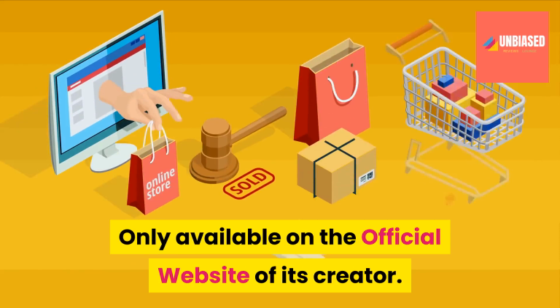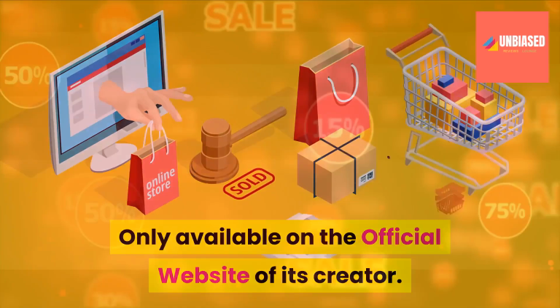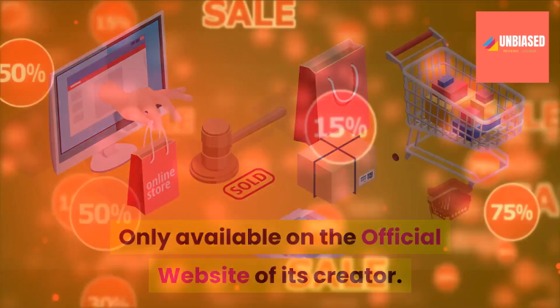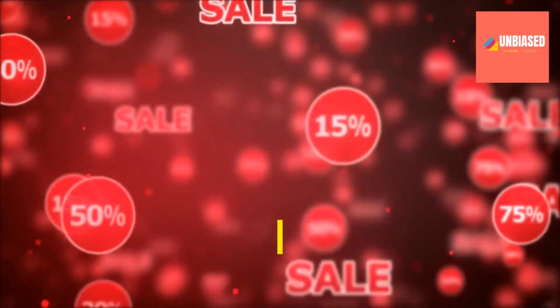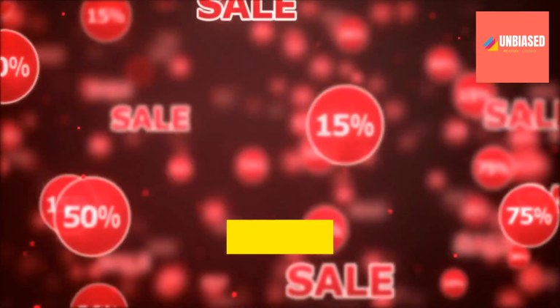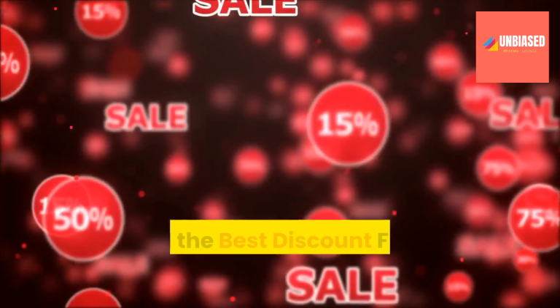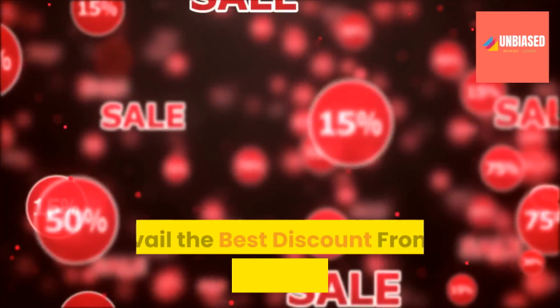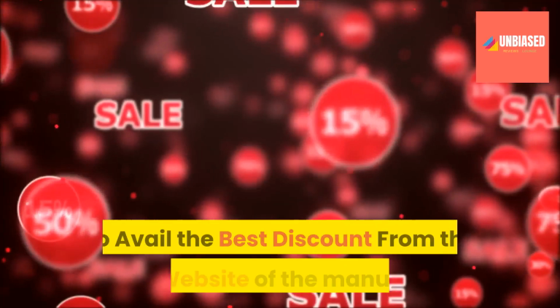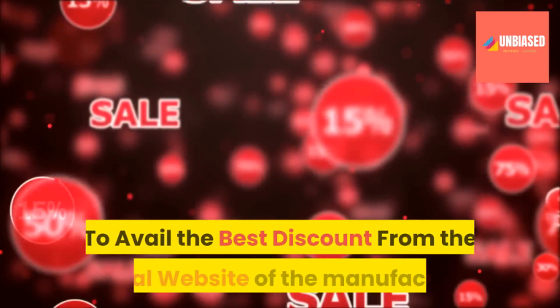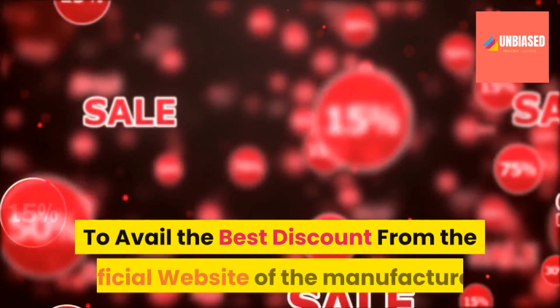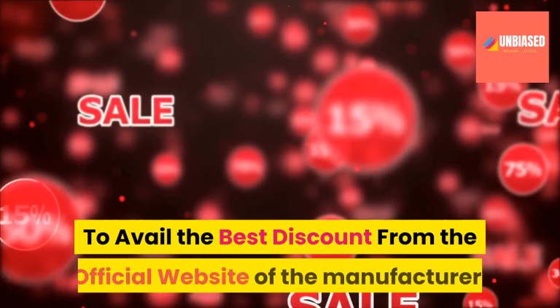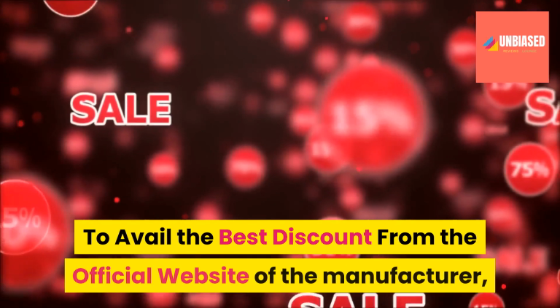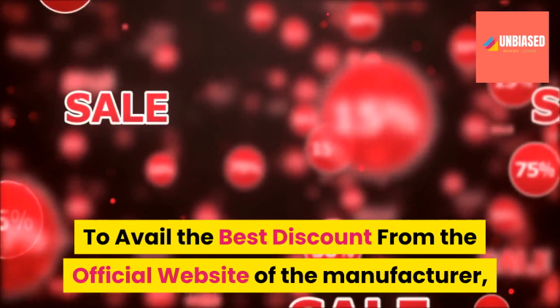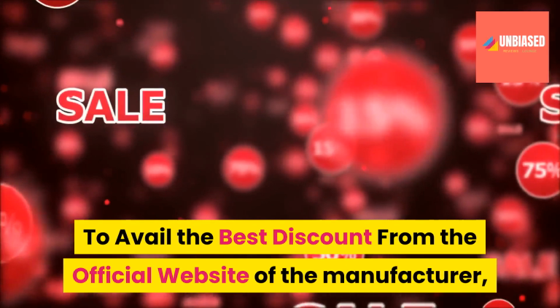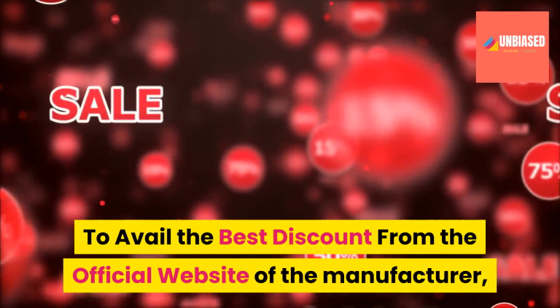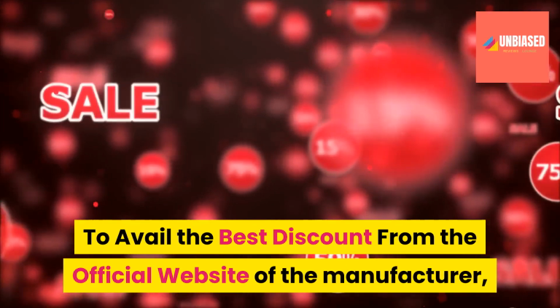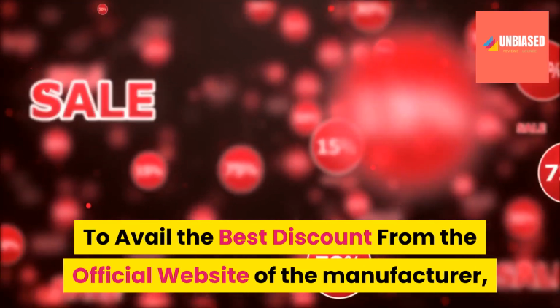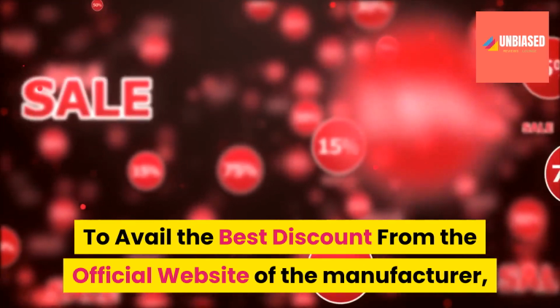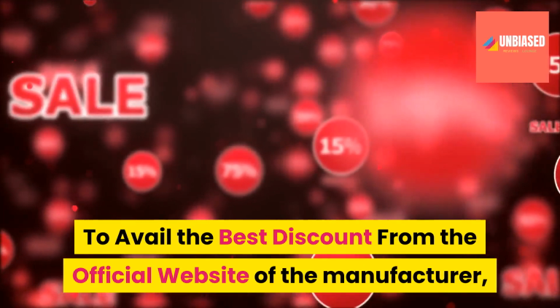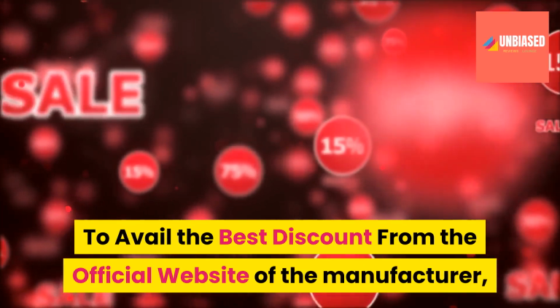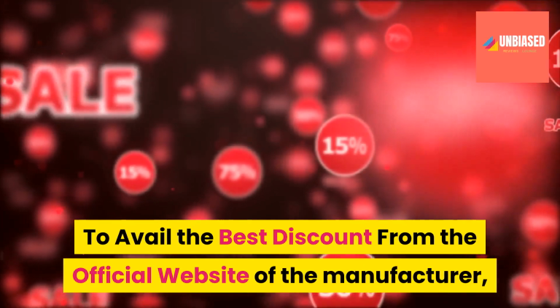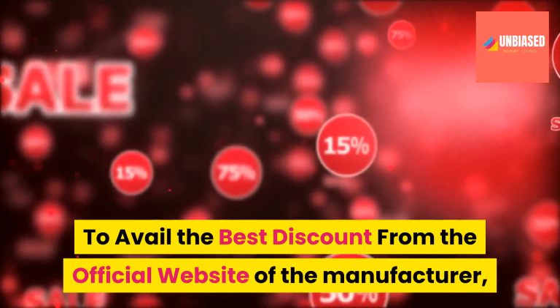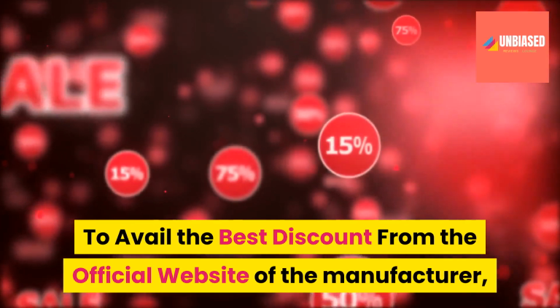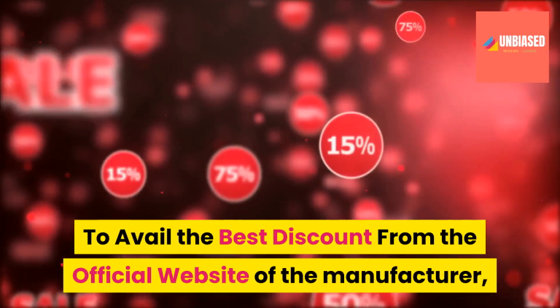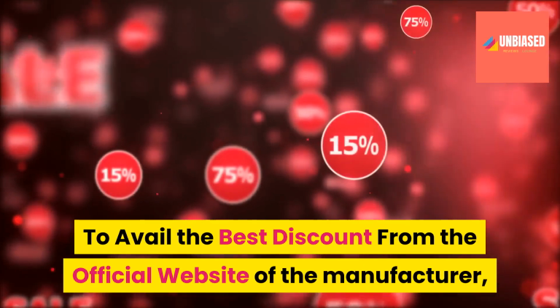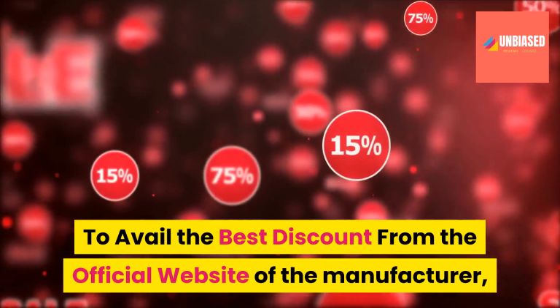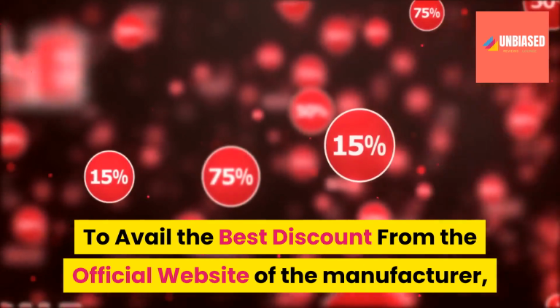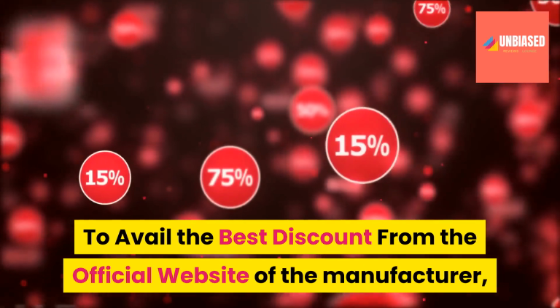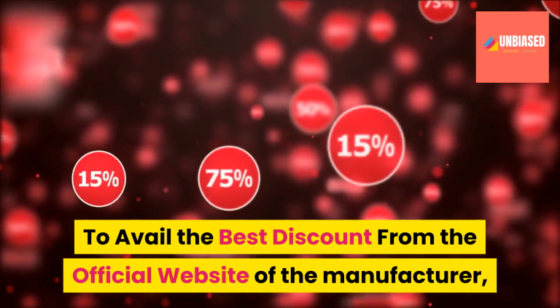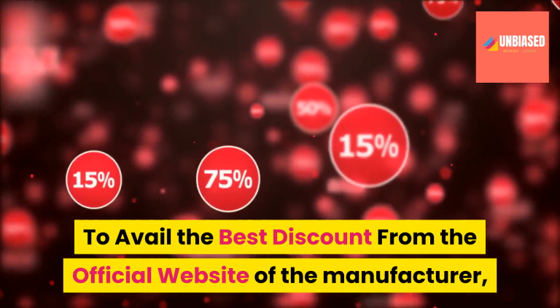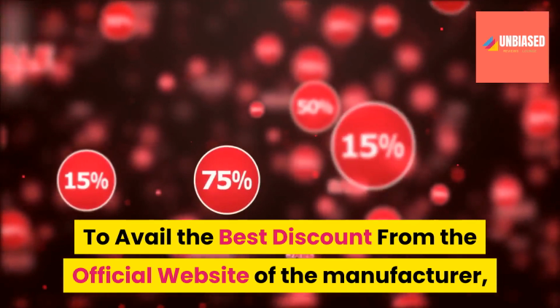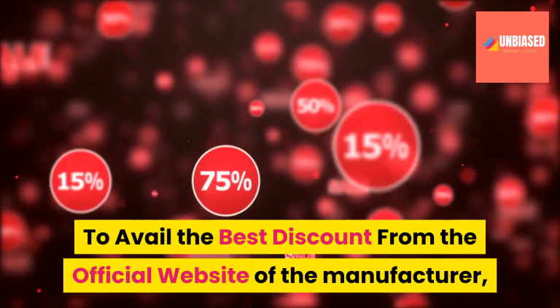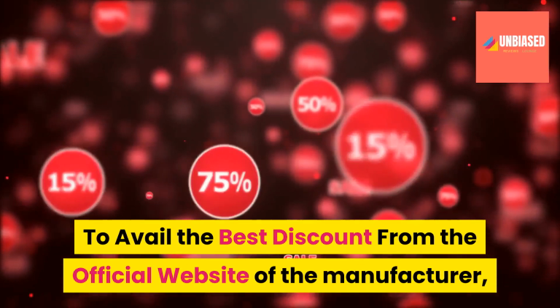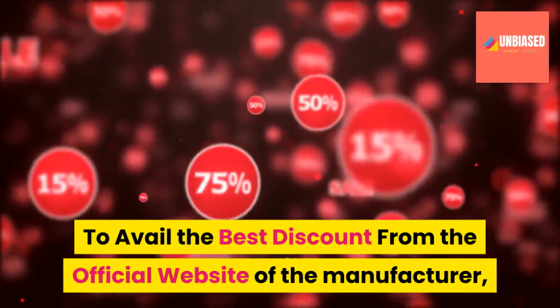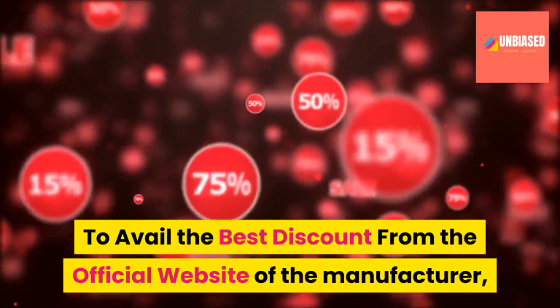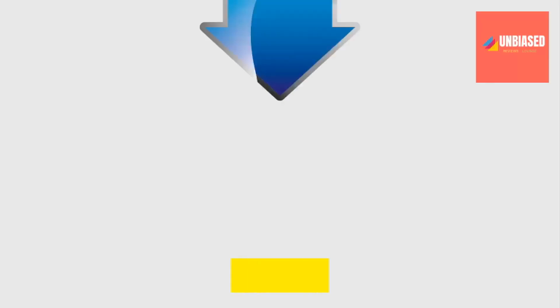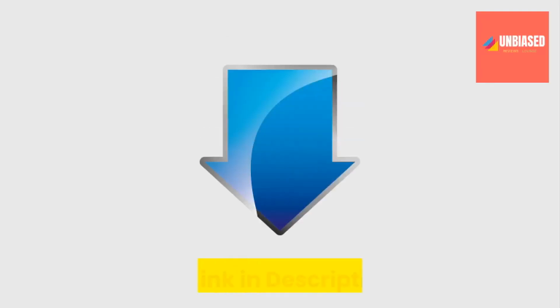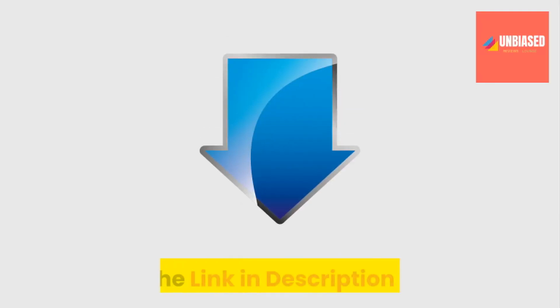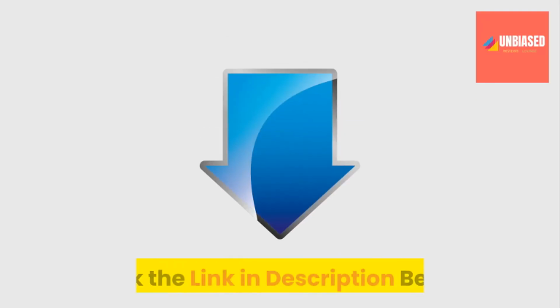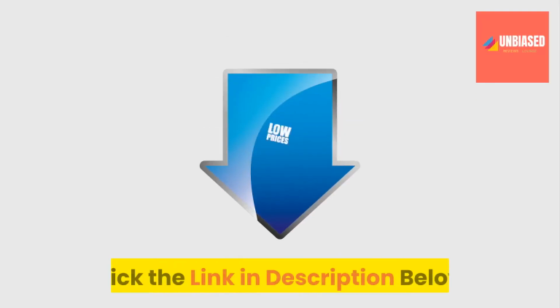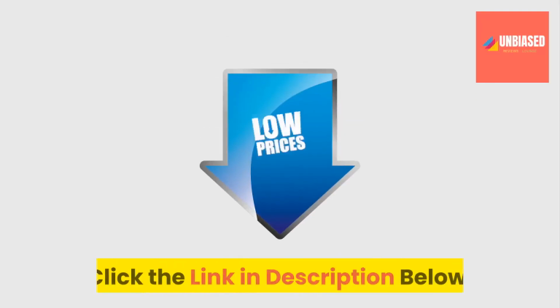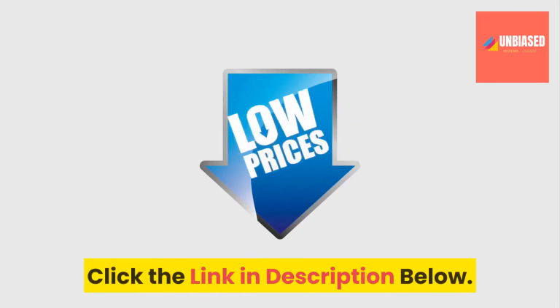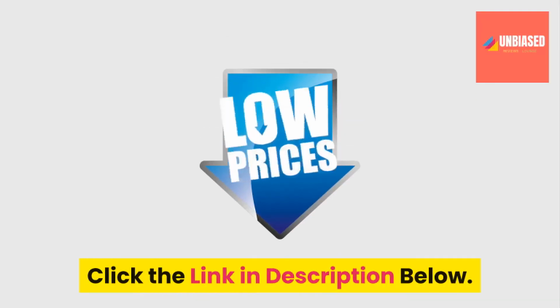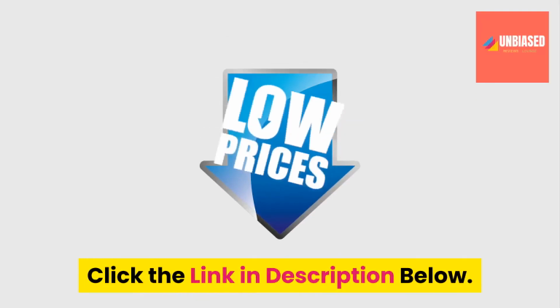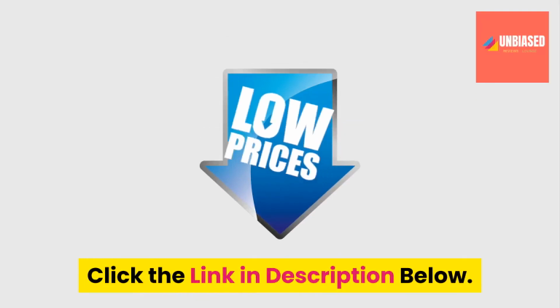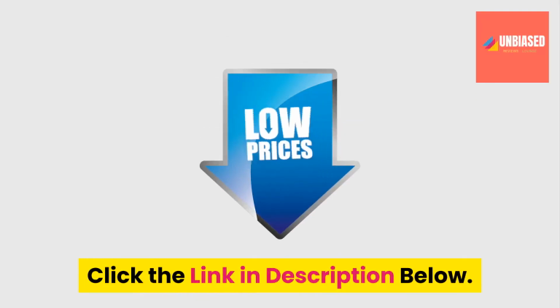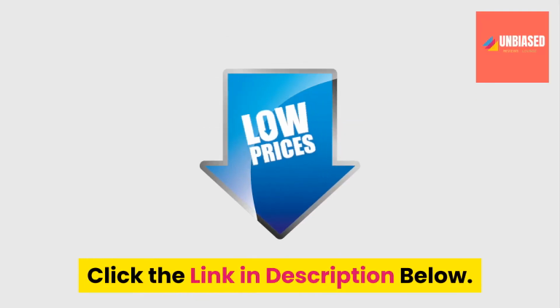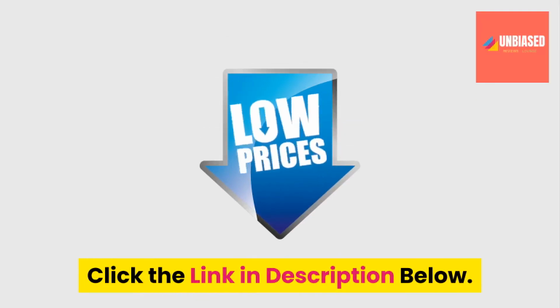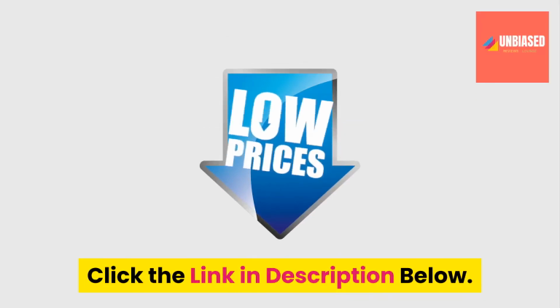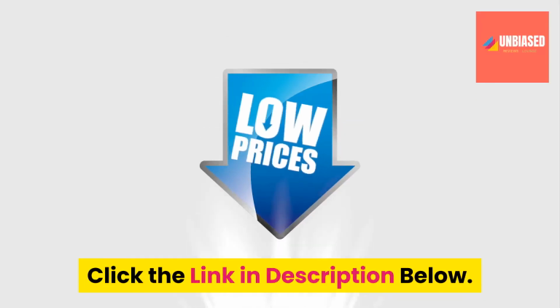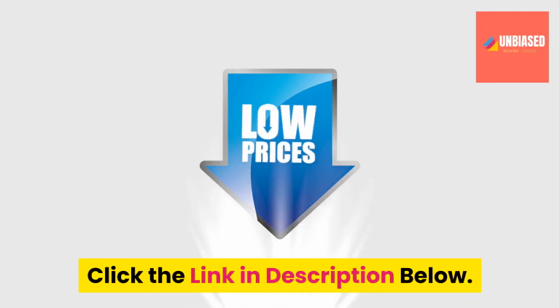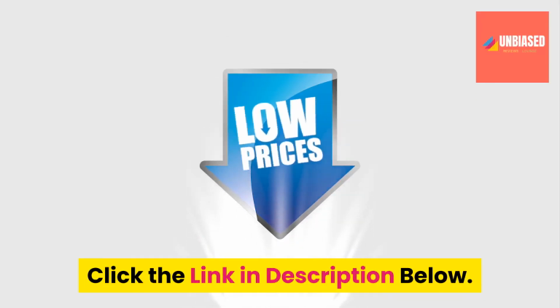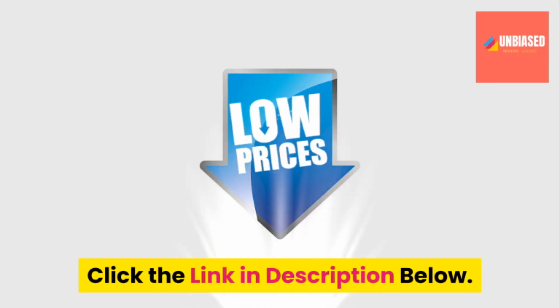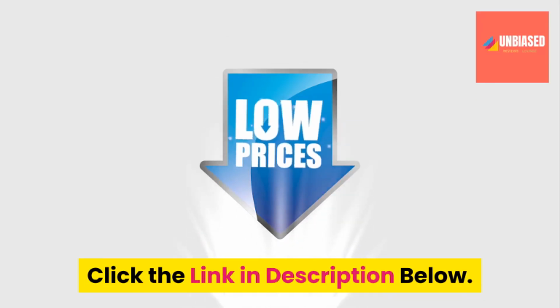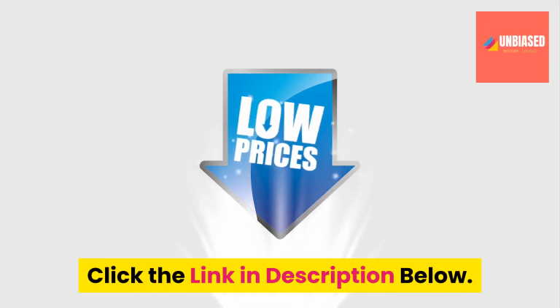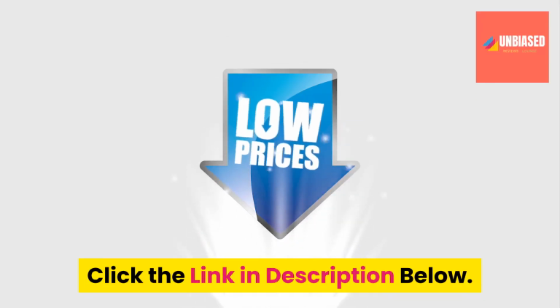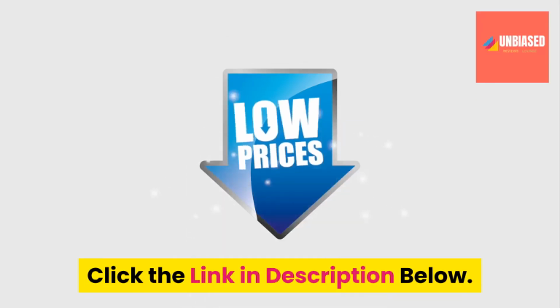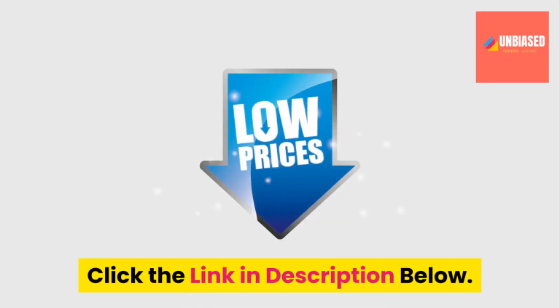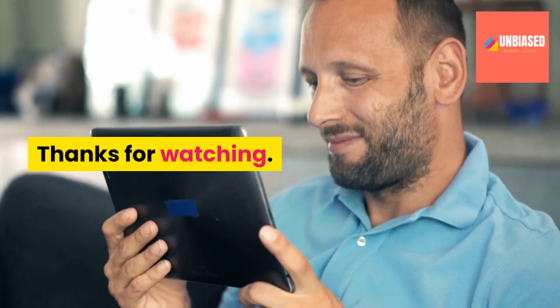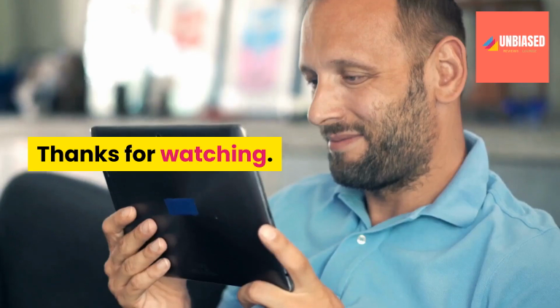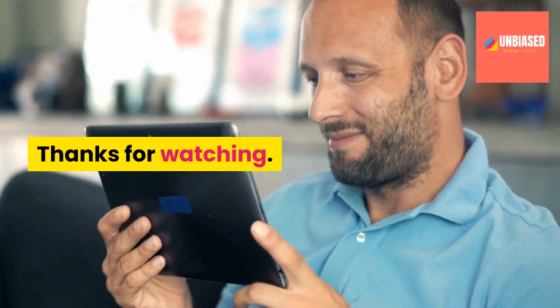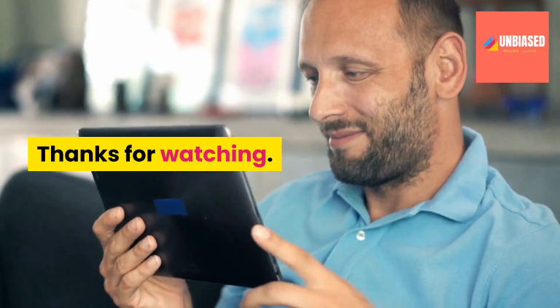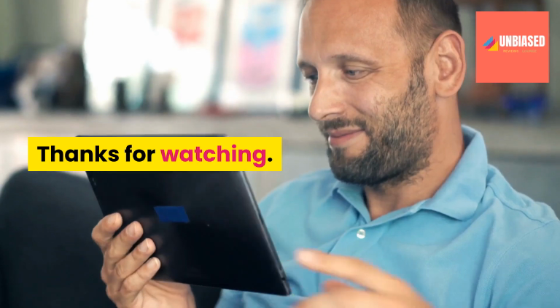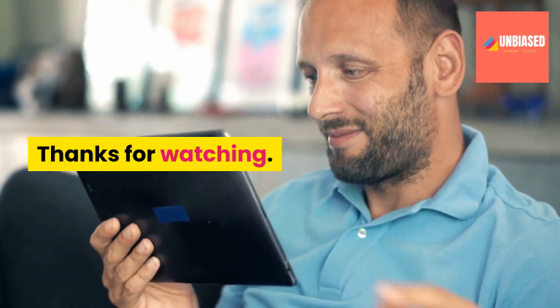To avail the best discount from the official website of the manufacturer, click the link in description below. Thanks for watching.